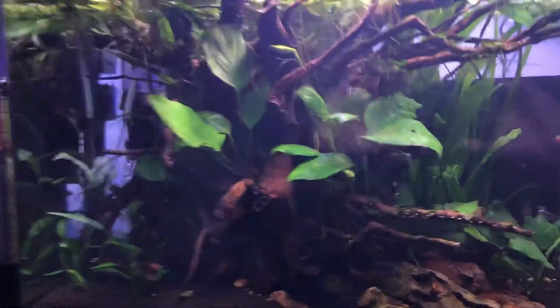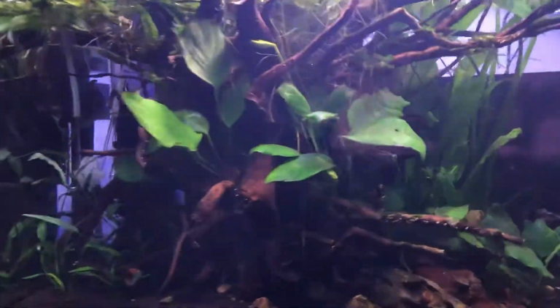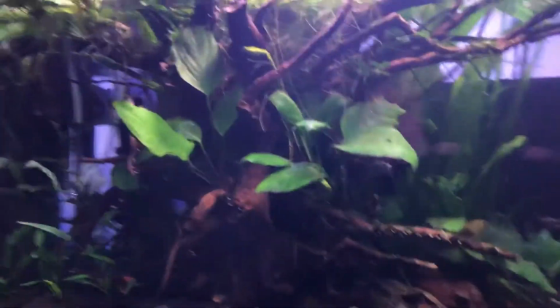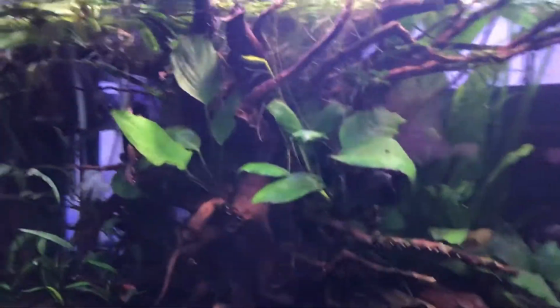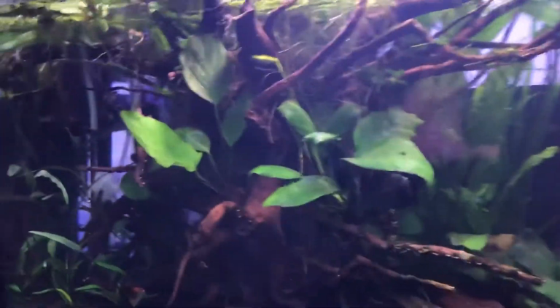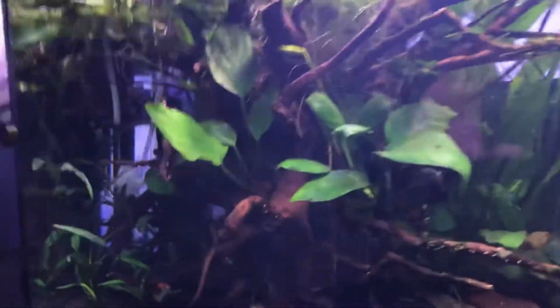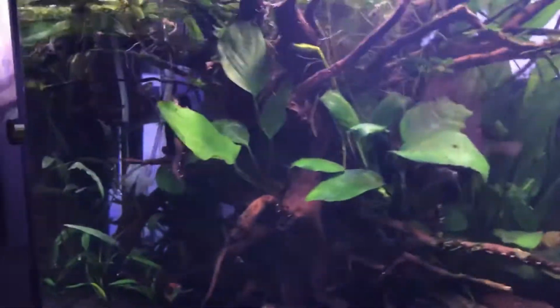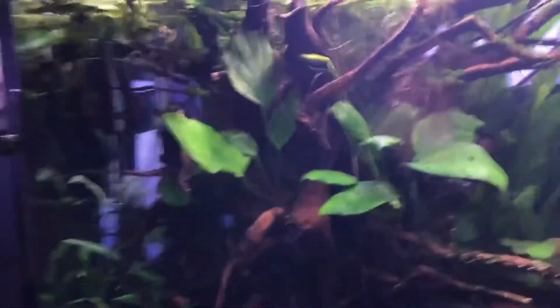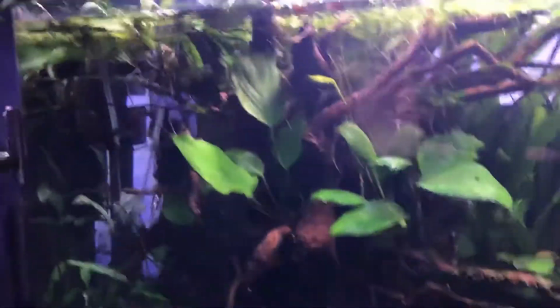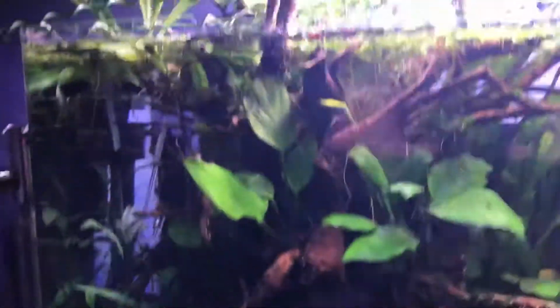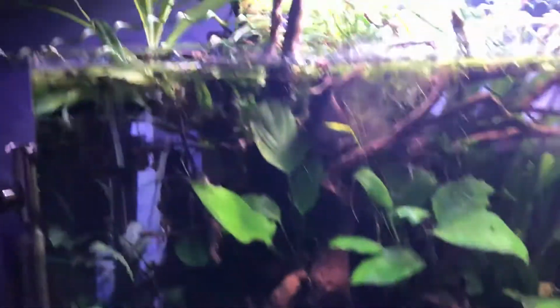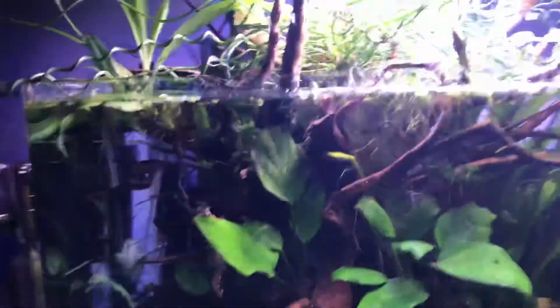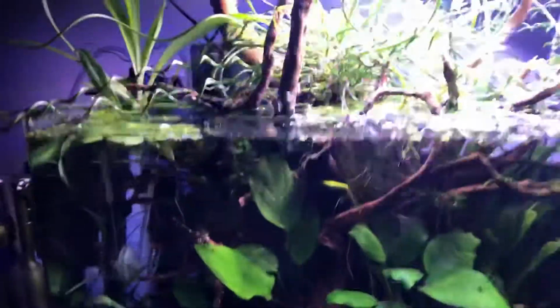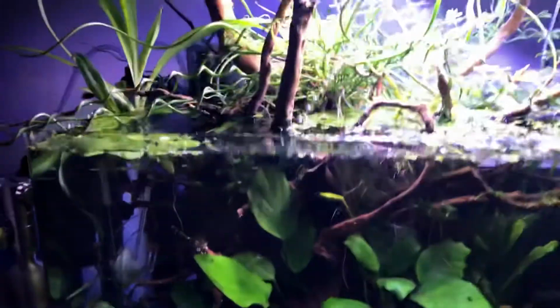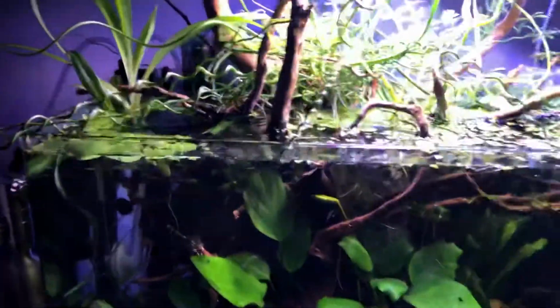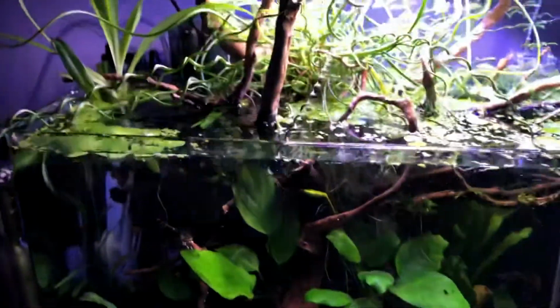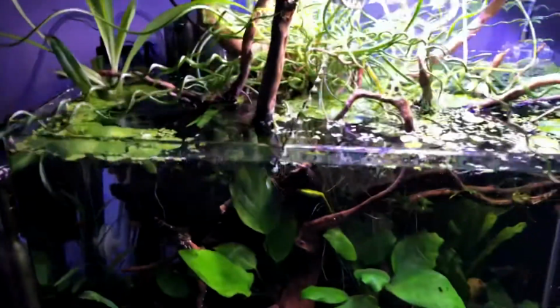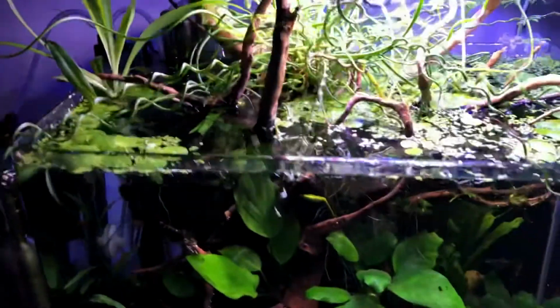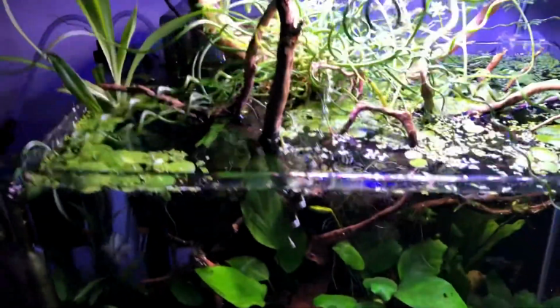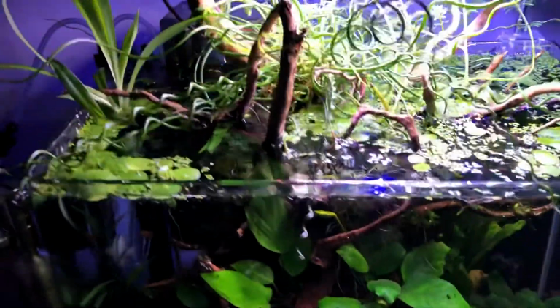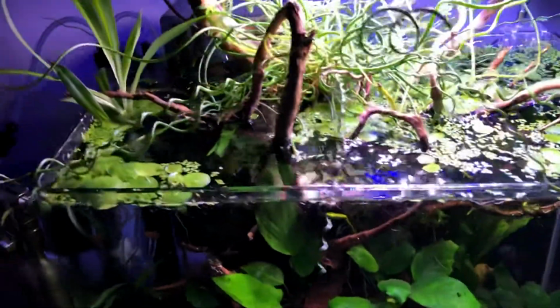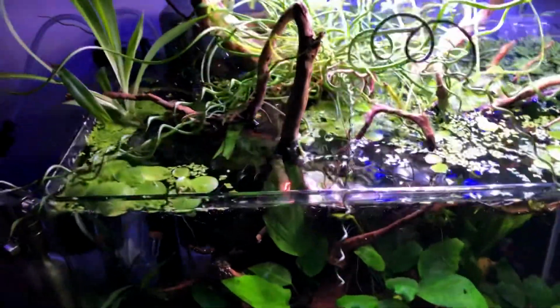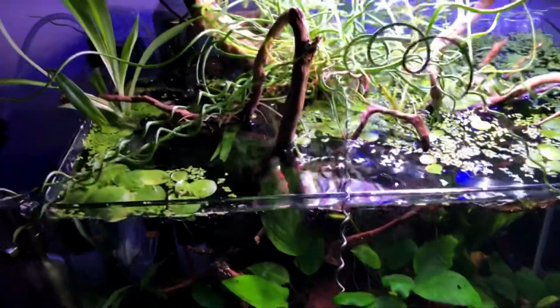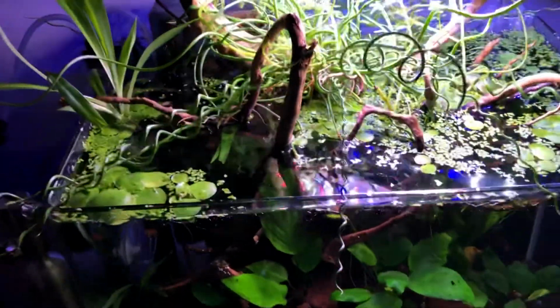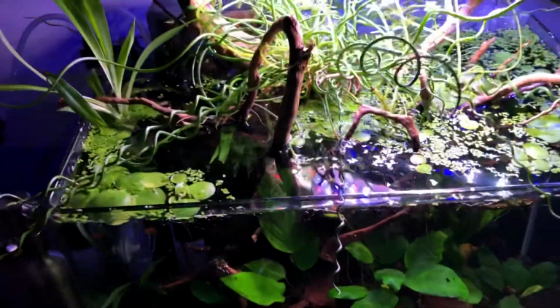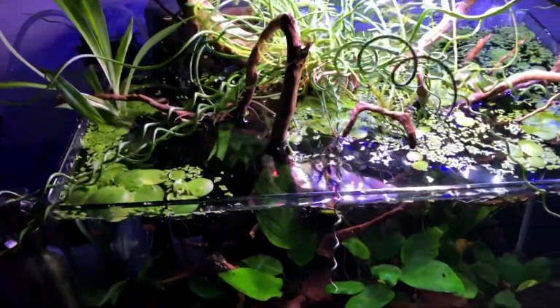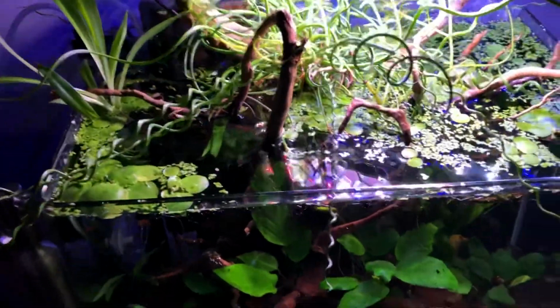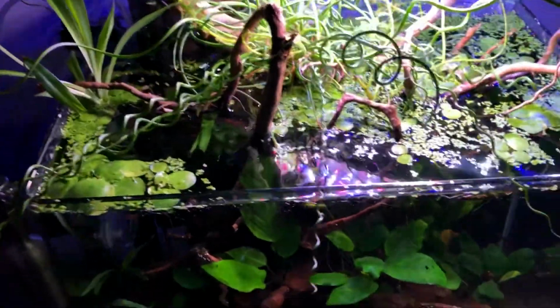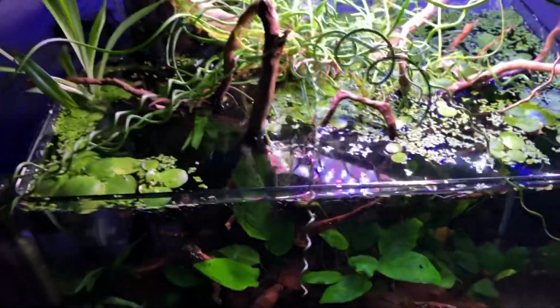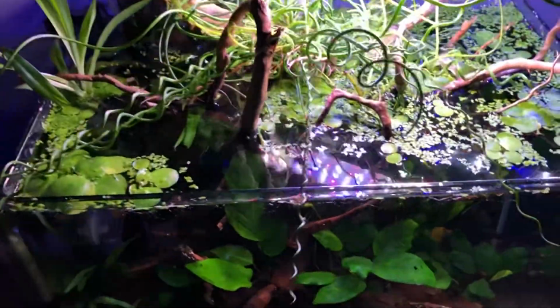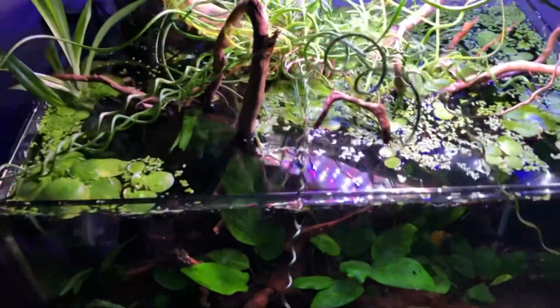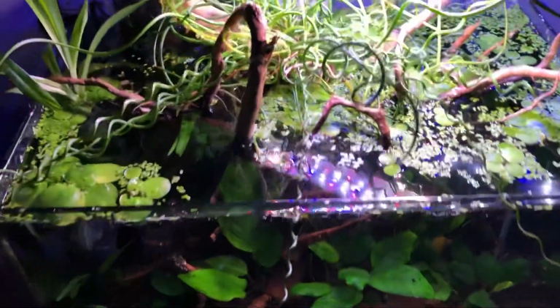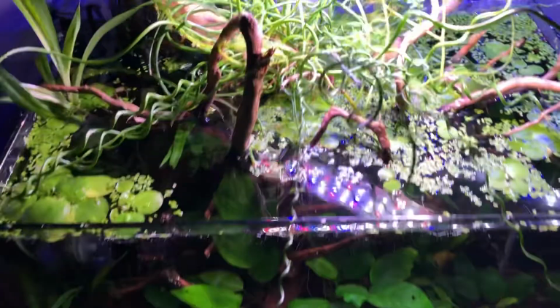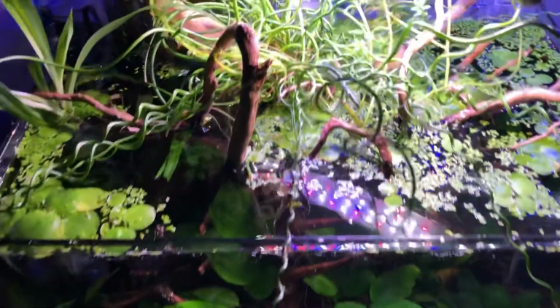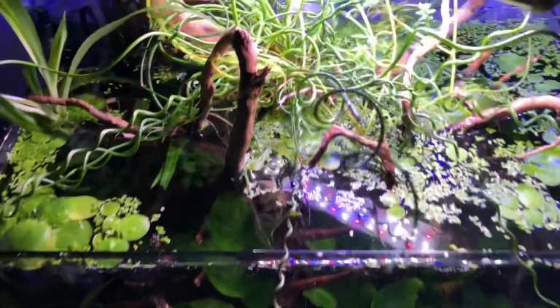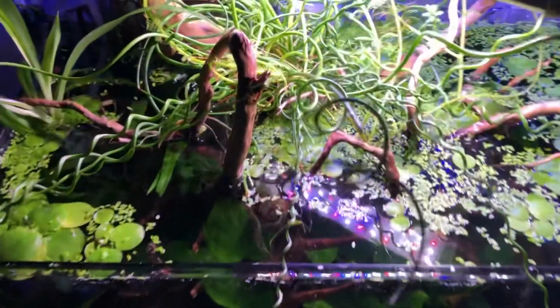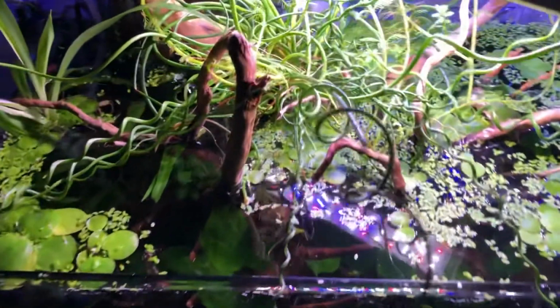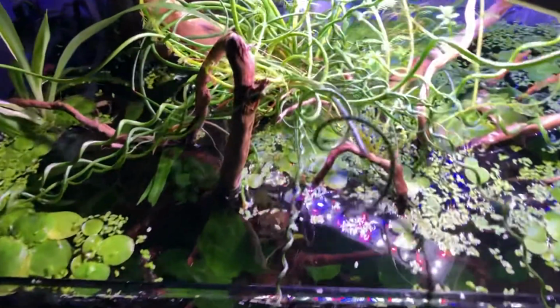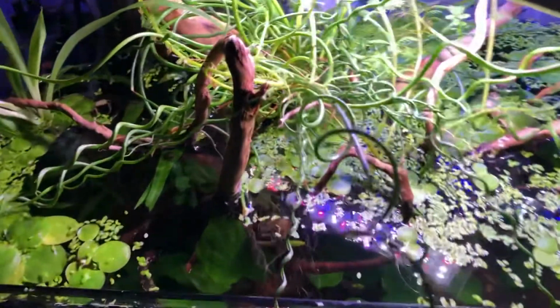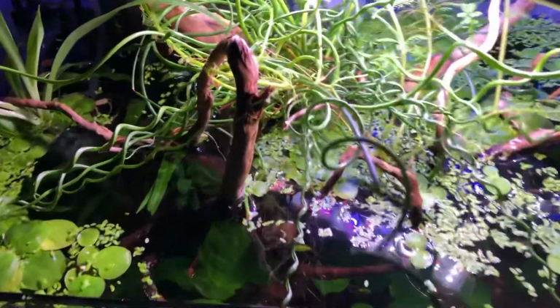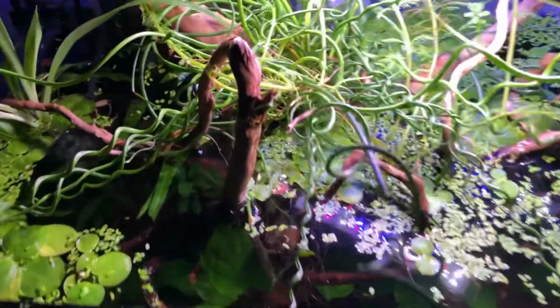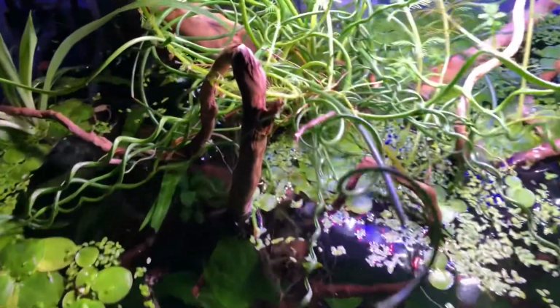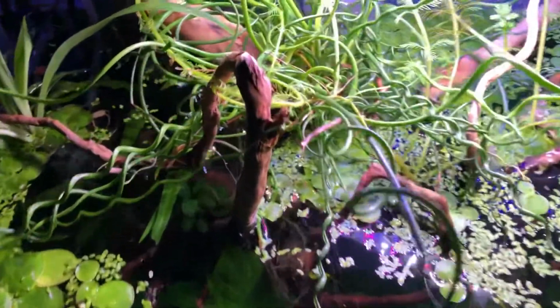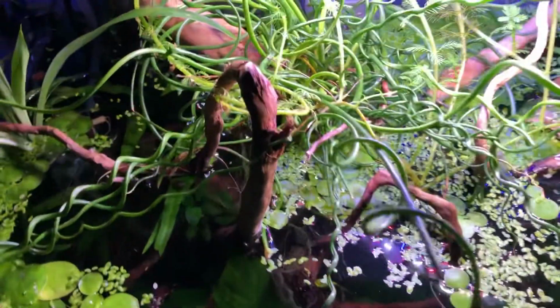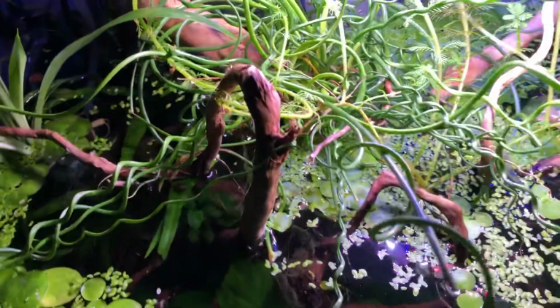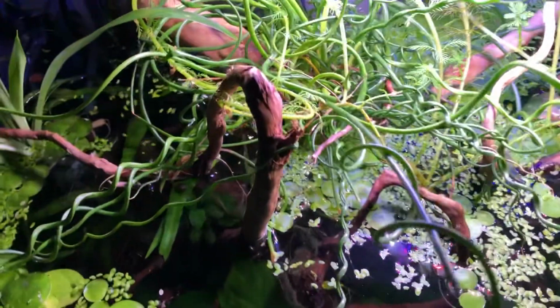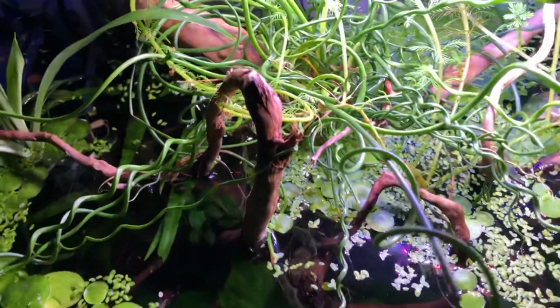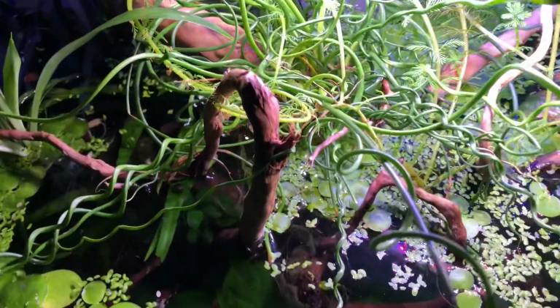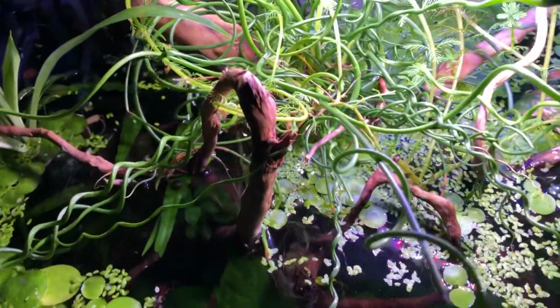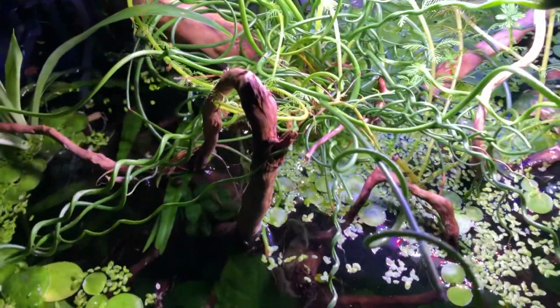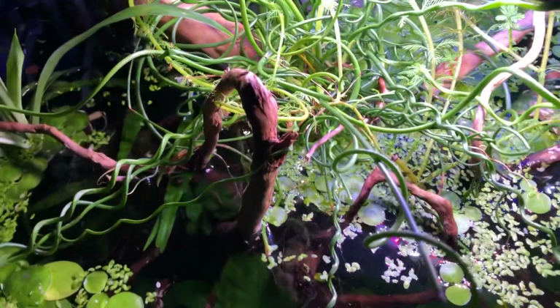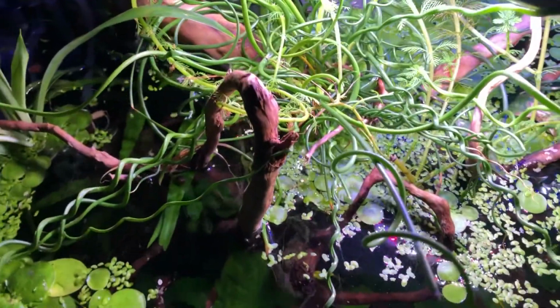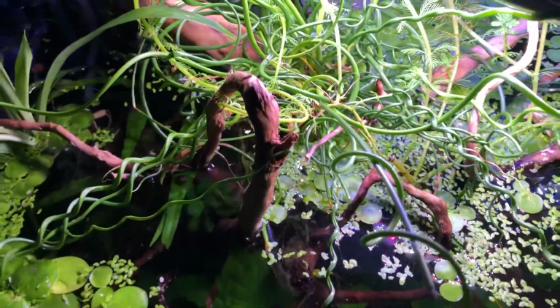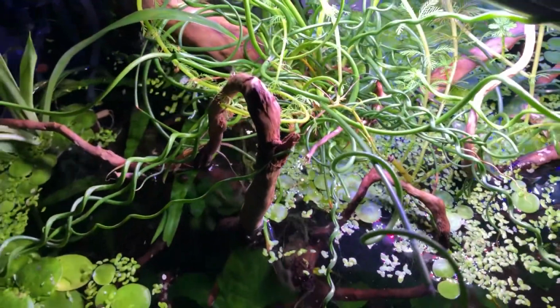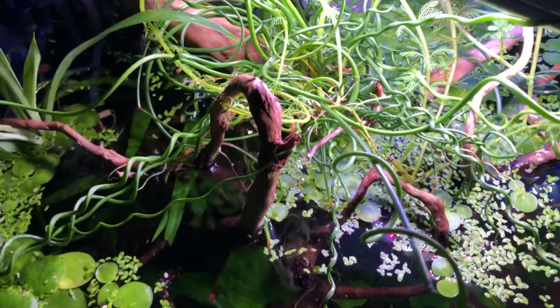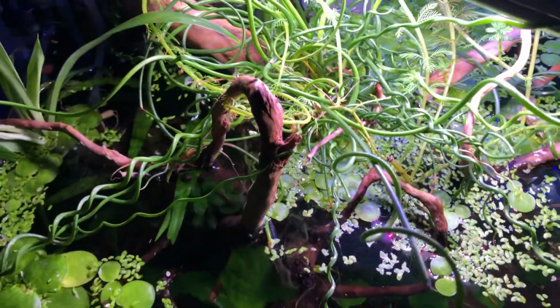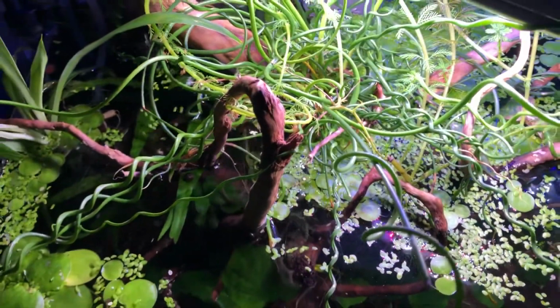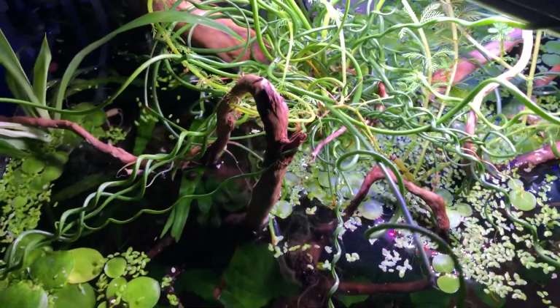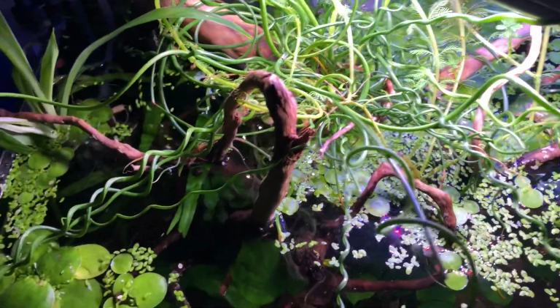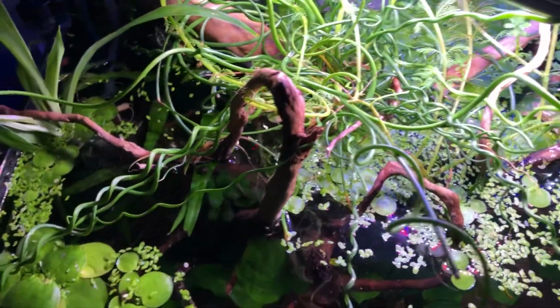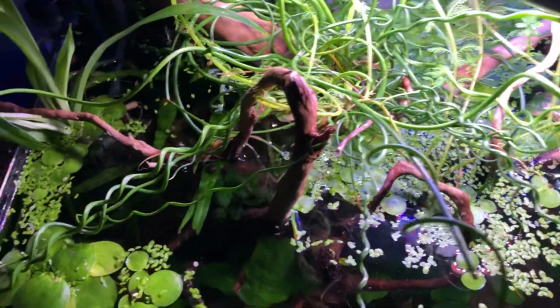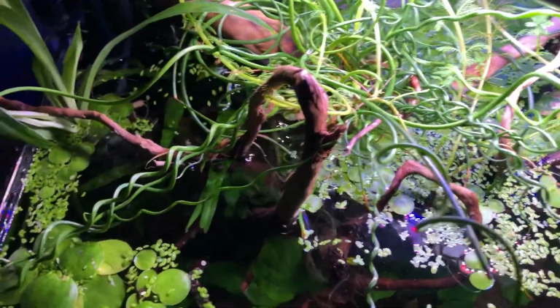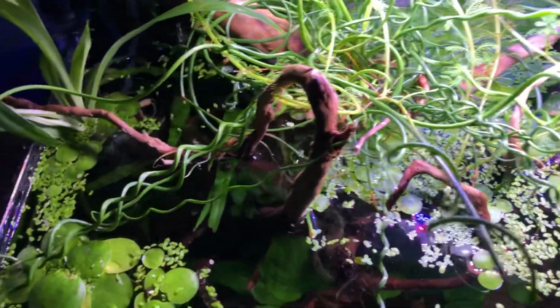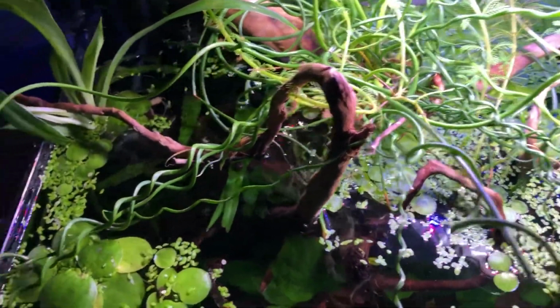Now let's stand up and look down at it. That's what it looks like from above — it's like you're flying over a rainforest.